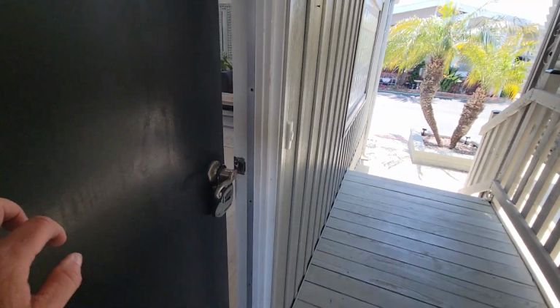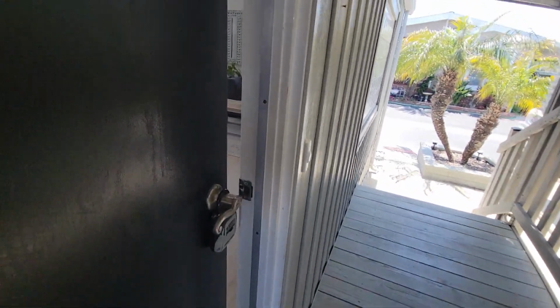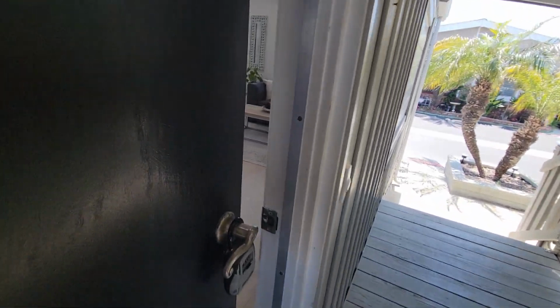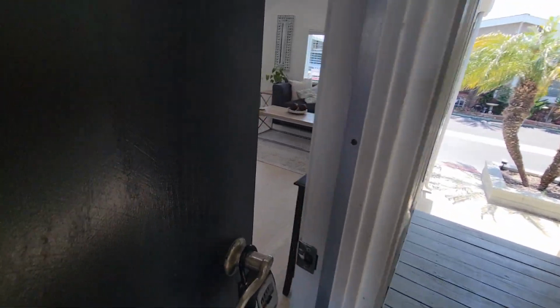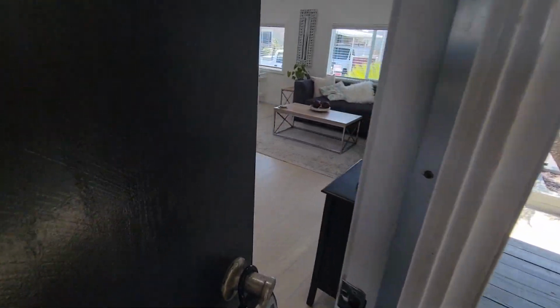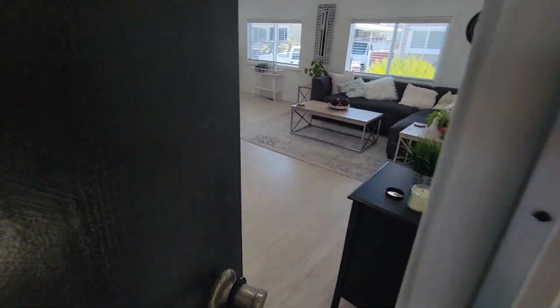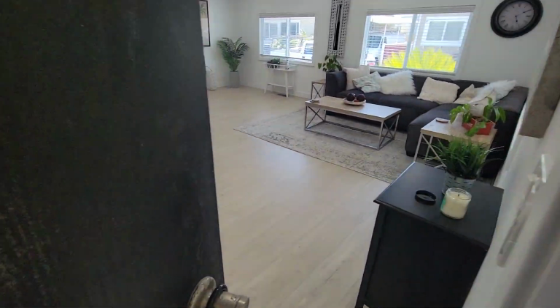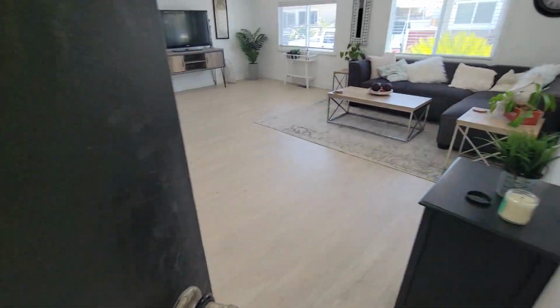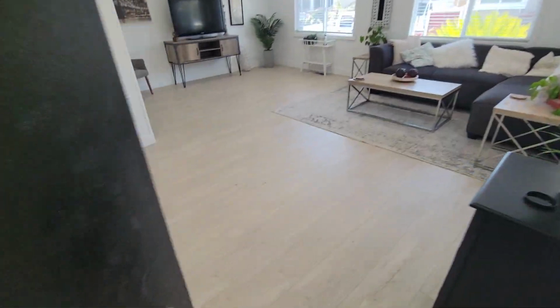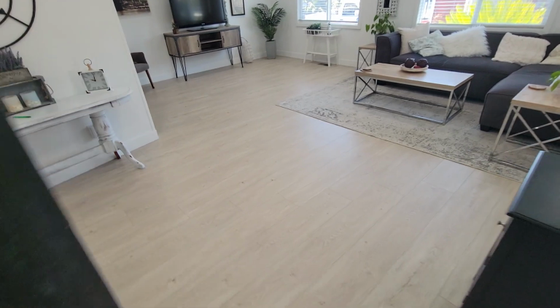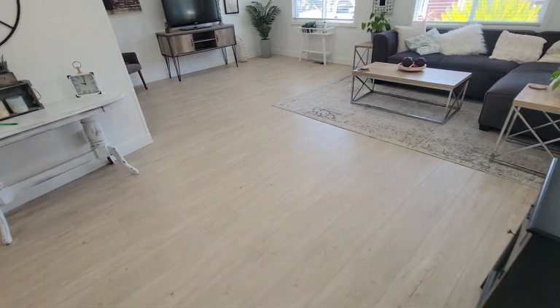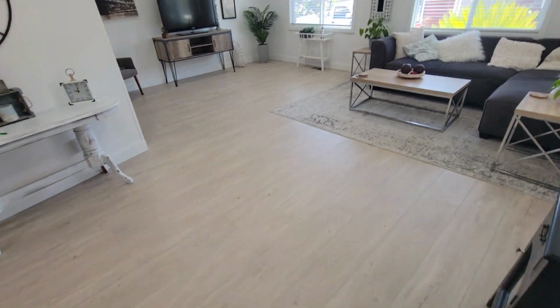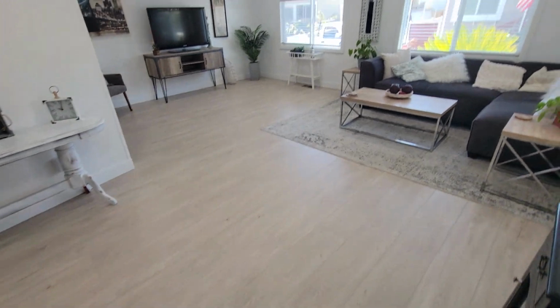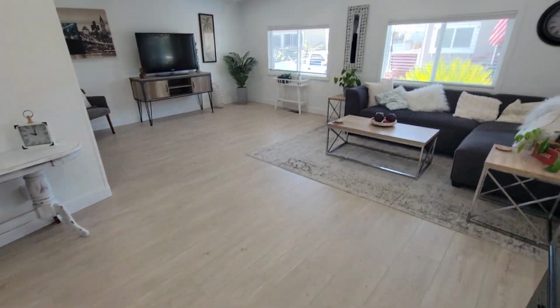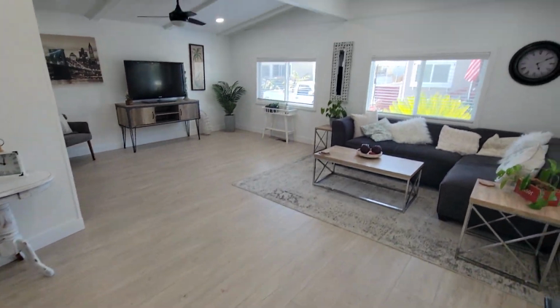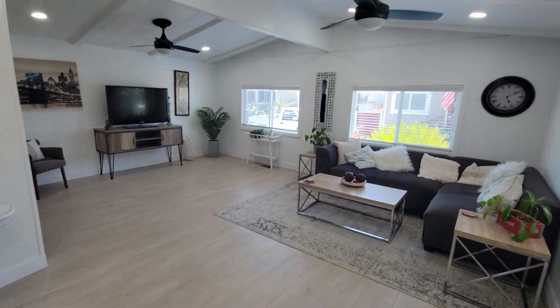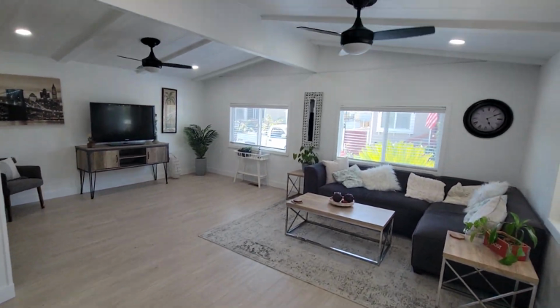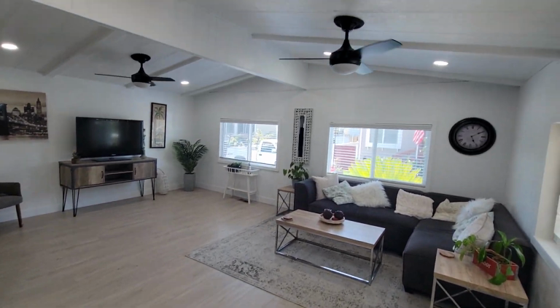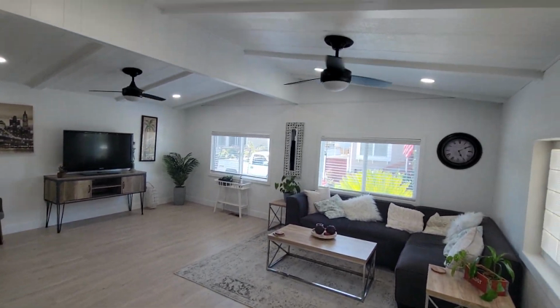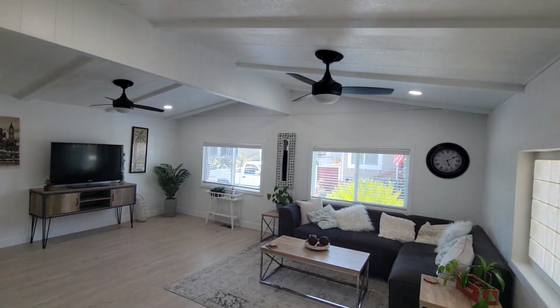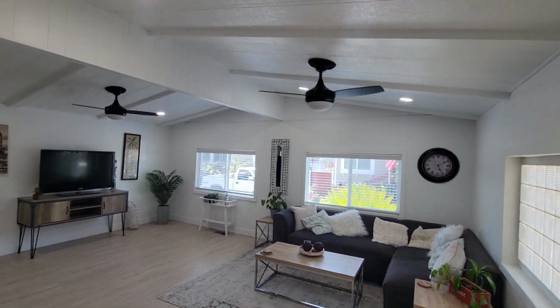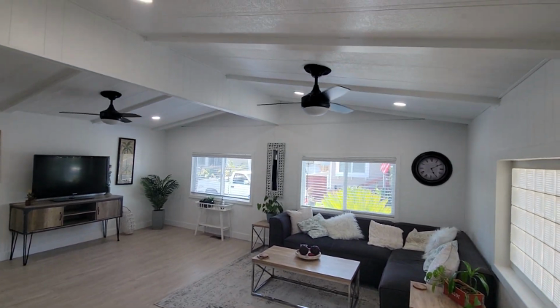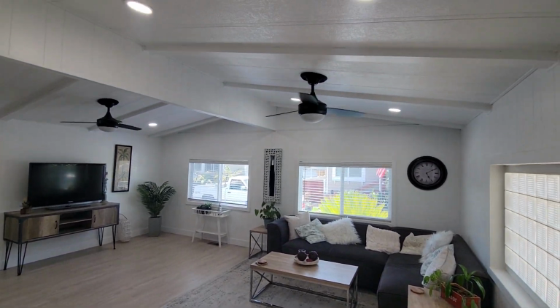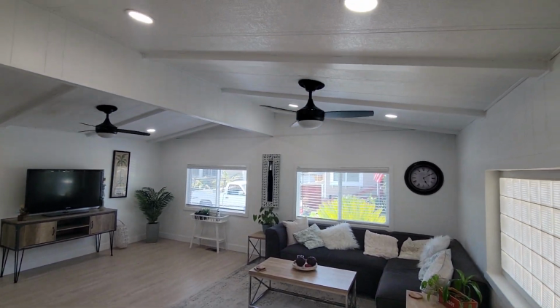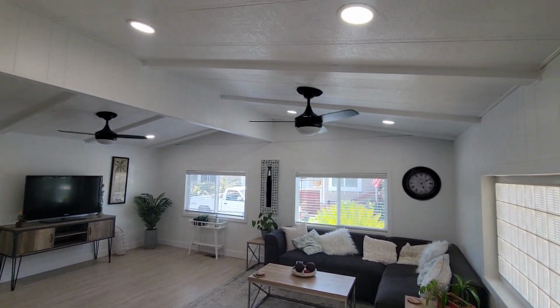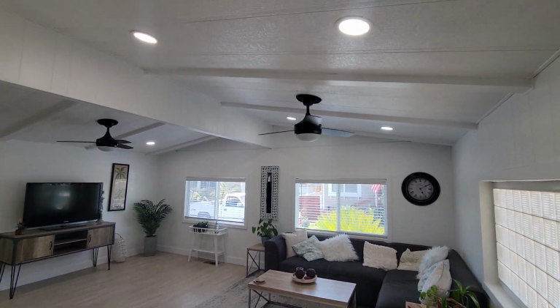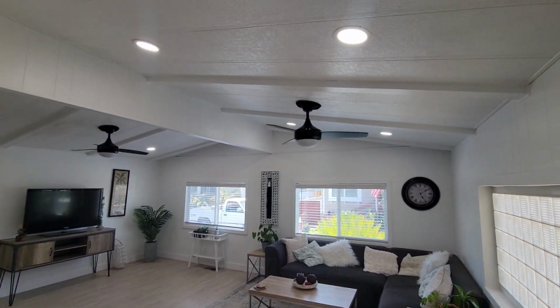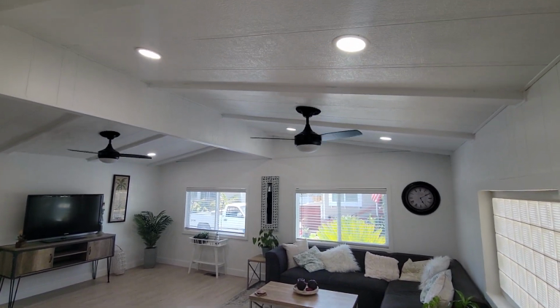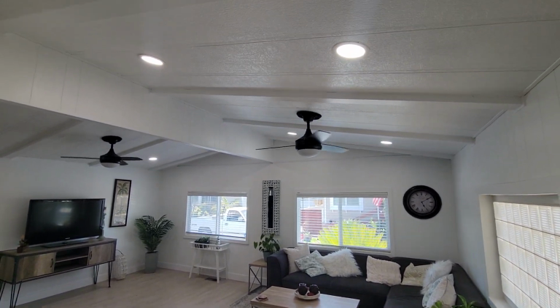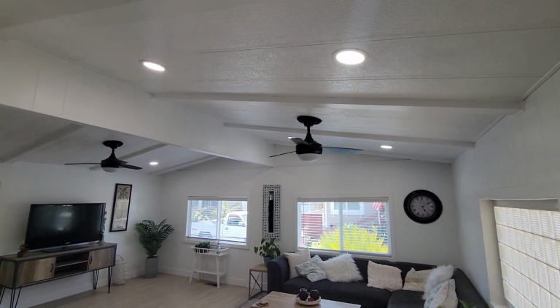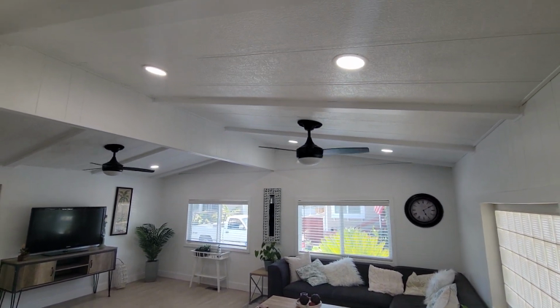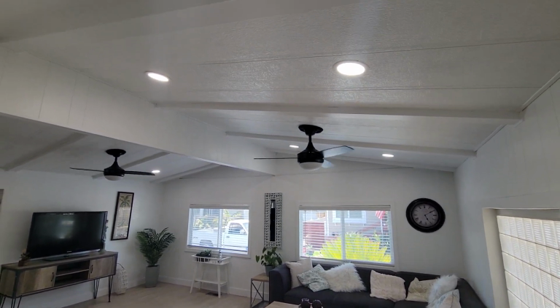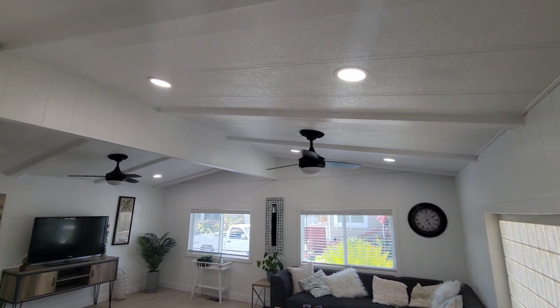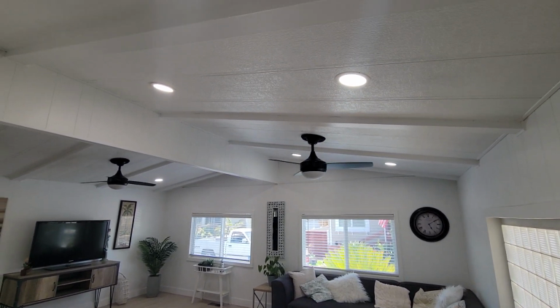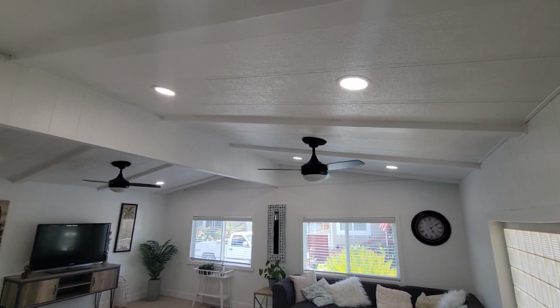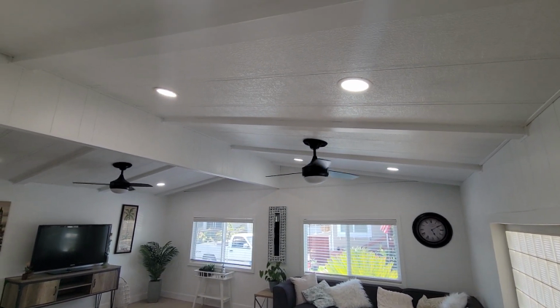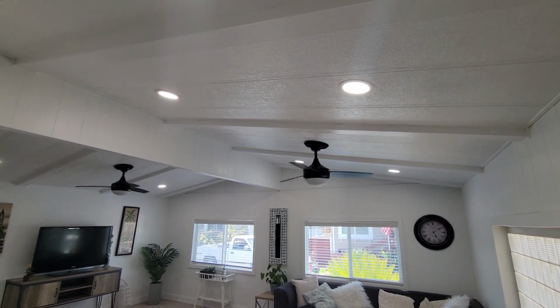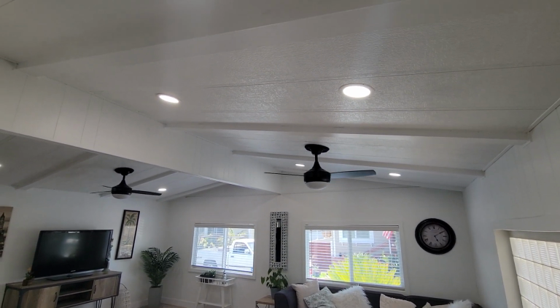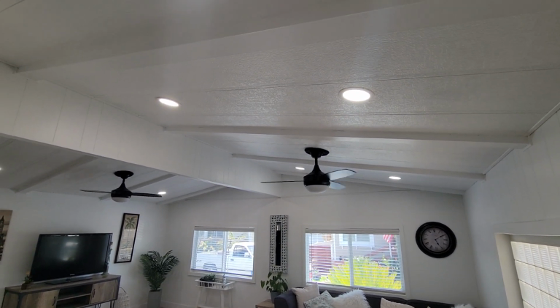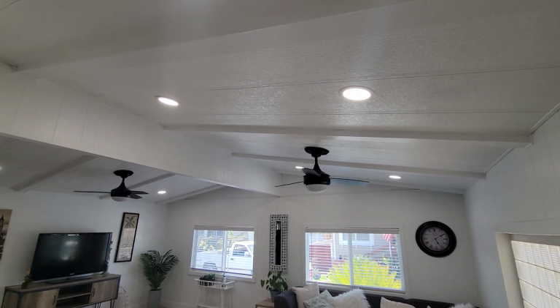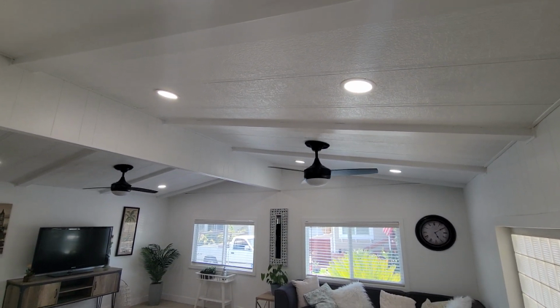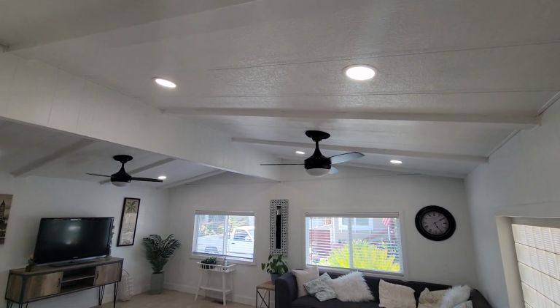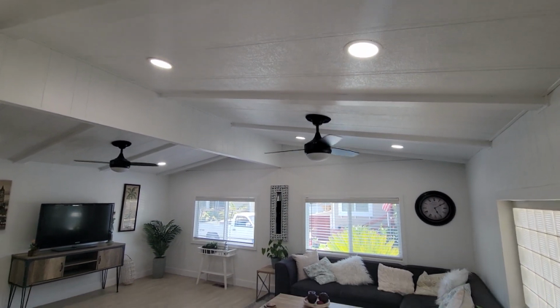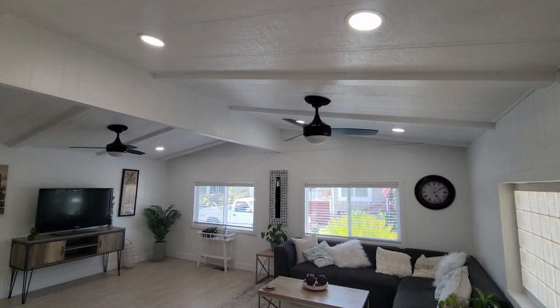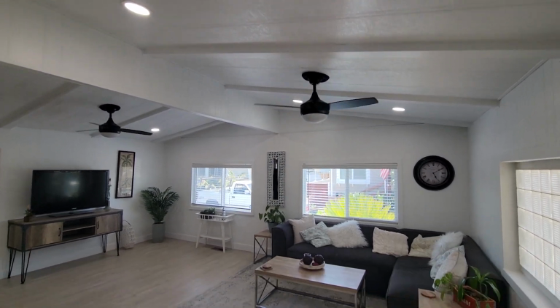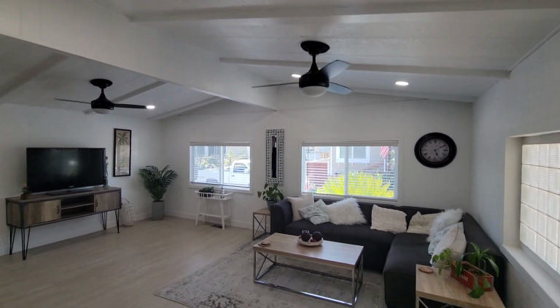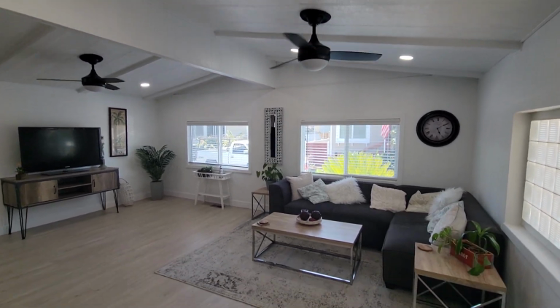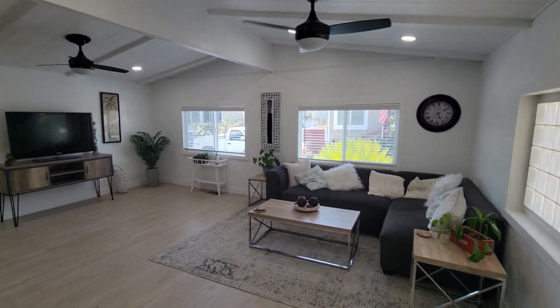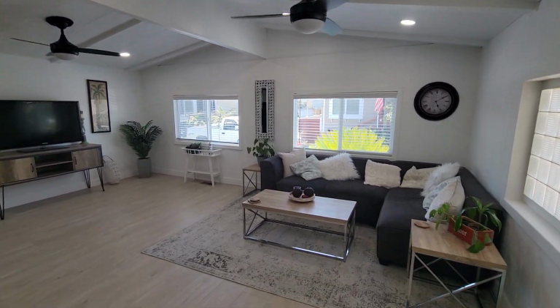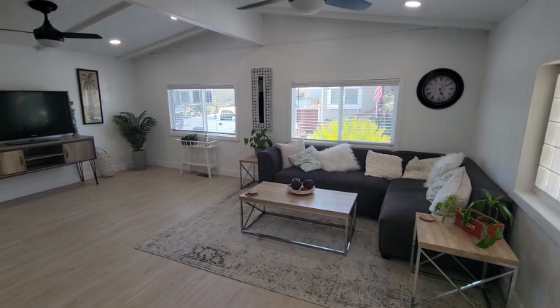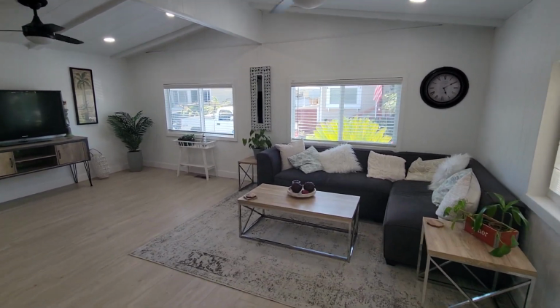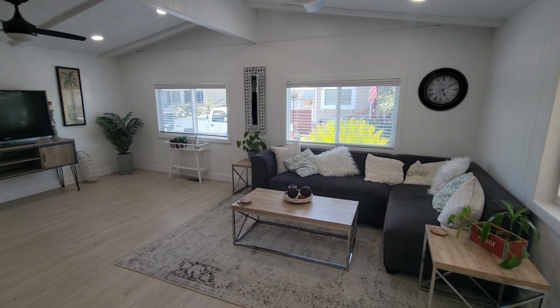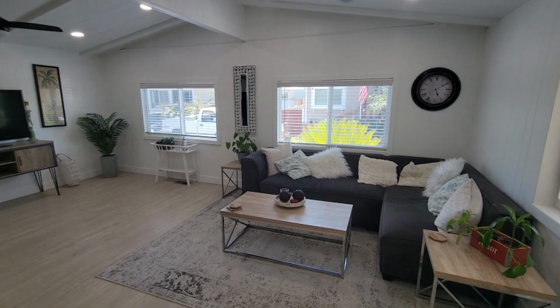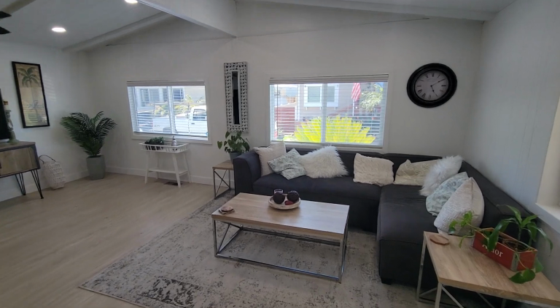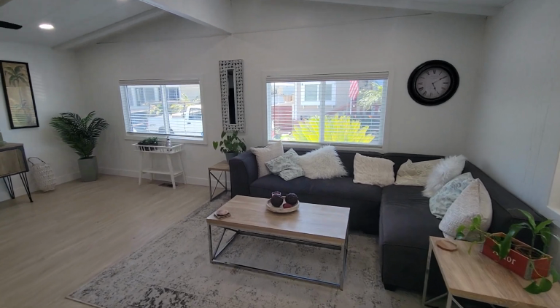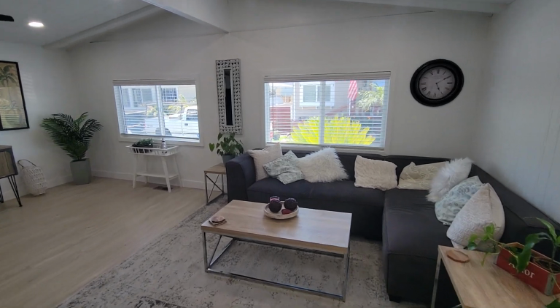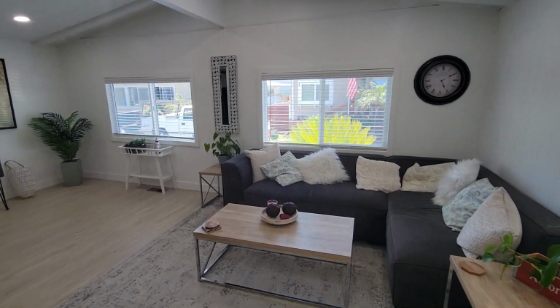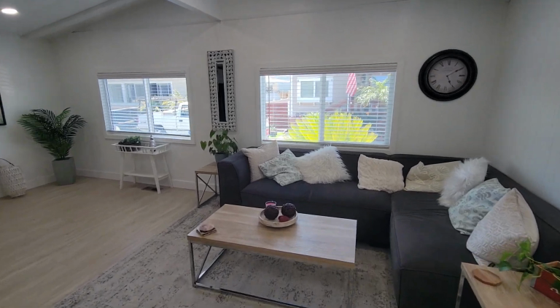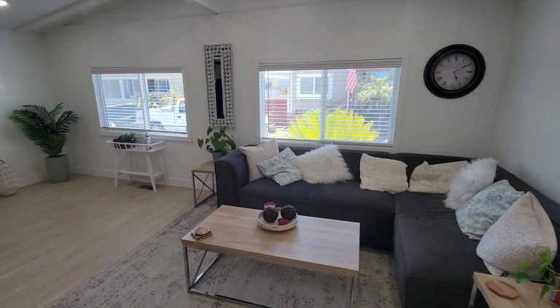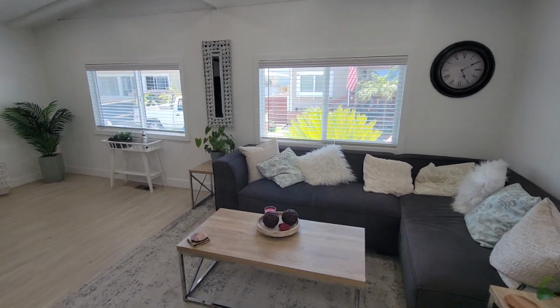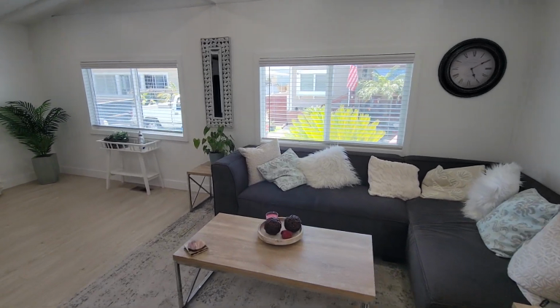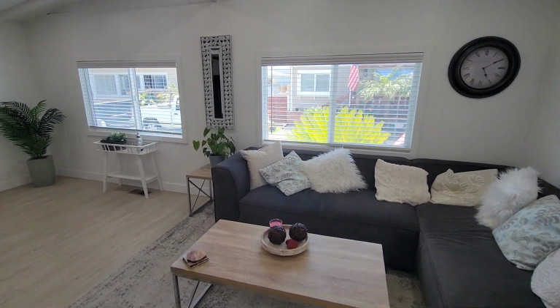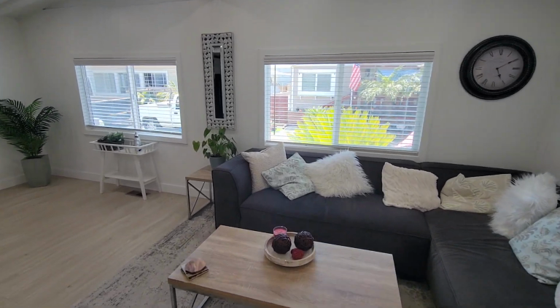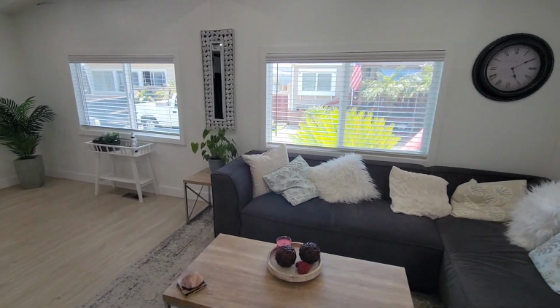As you step in, we have new ceiling fans, vaulted ceilings, new recess lighting, and new double pane windows.